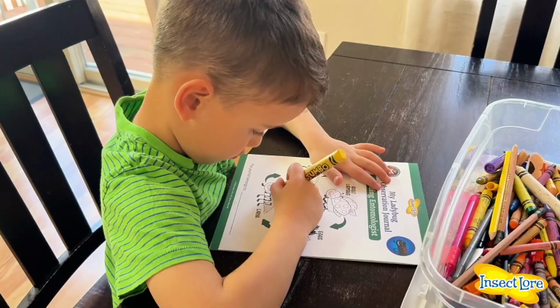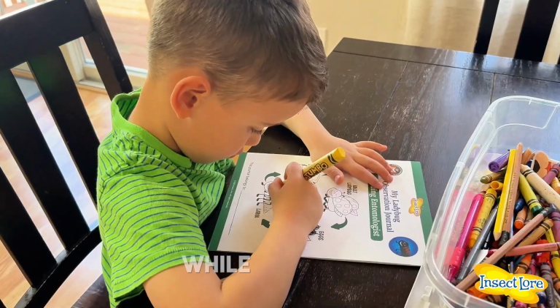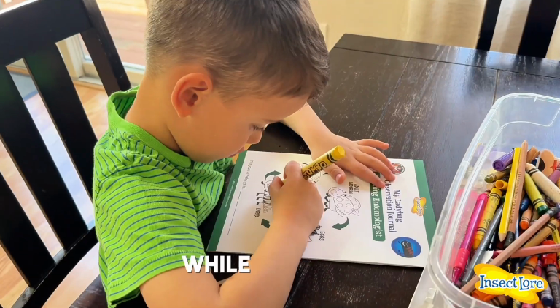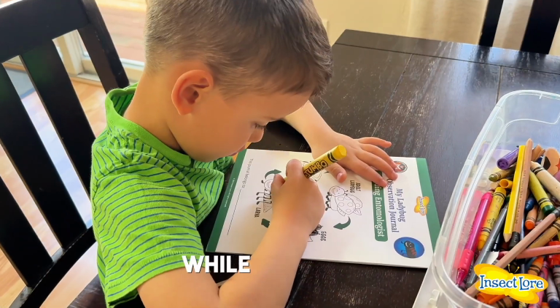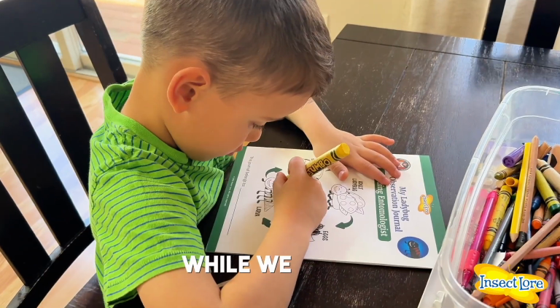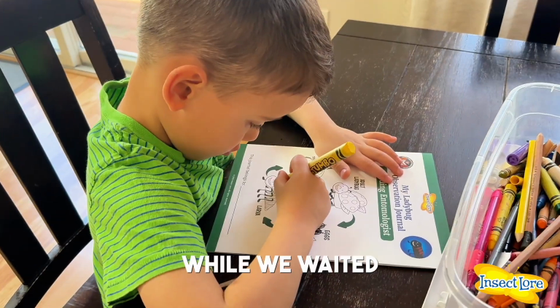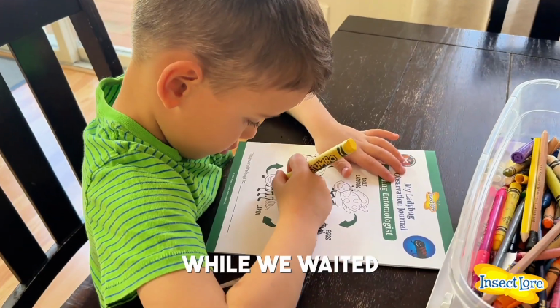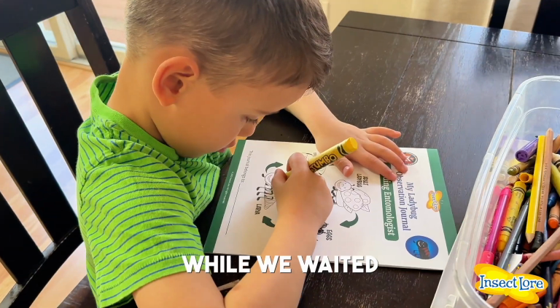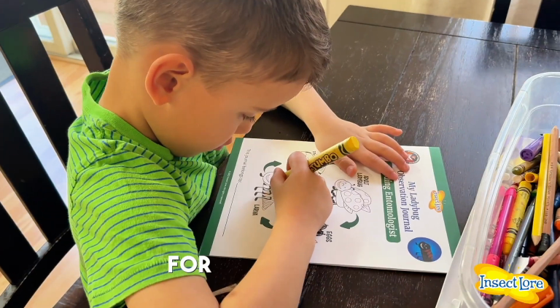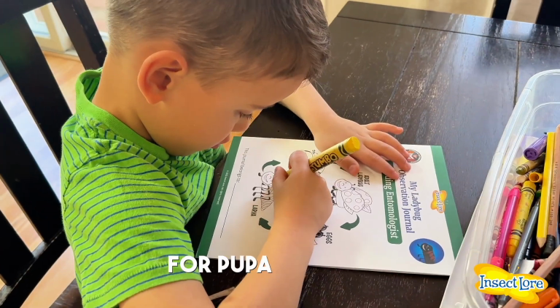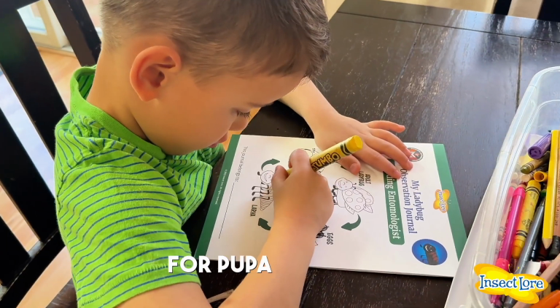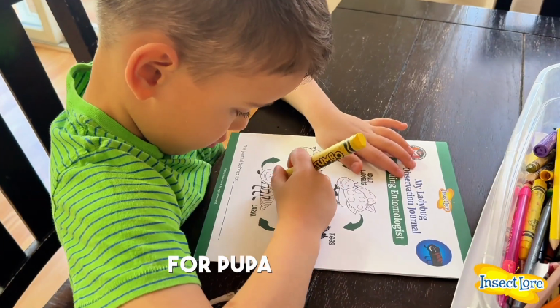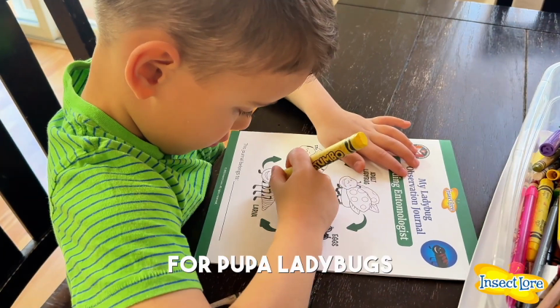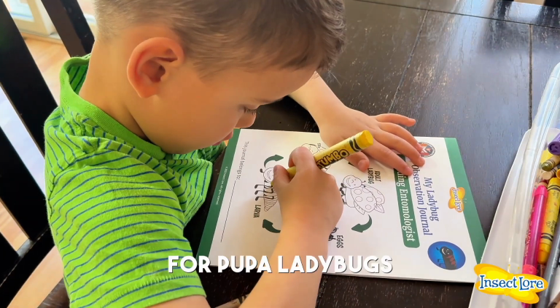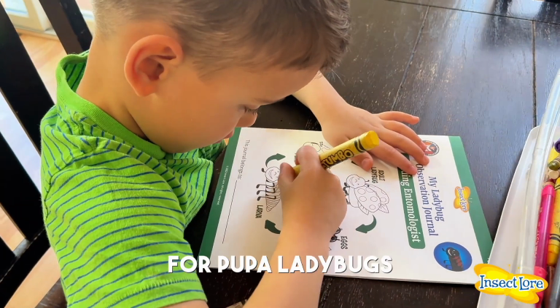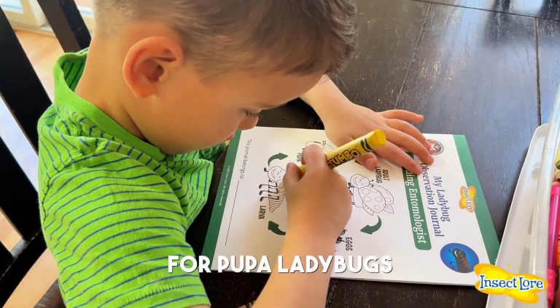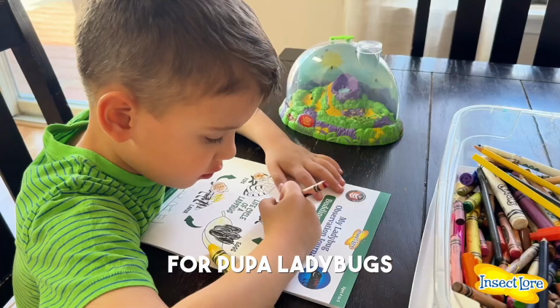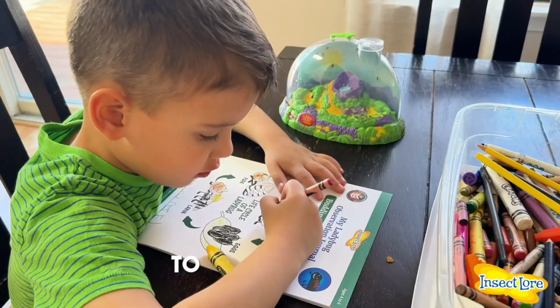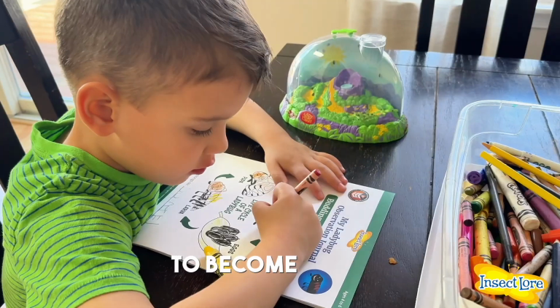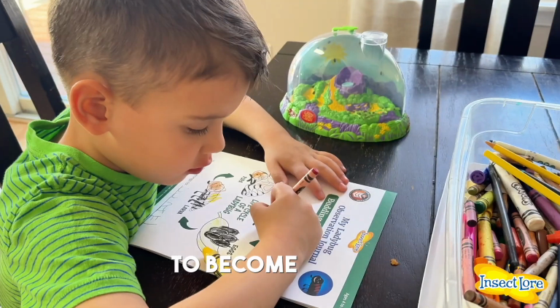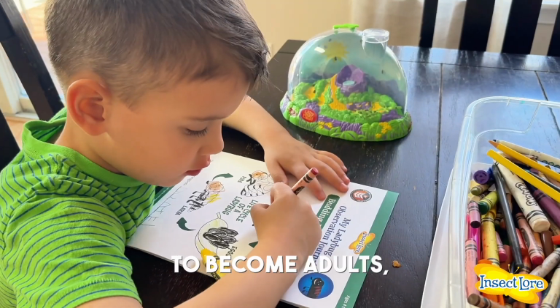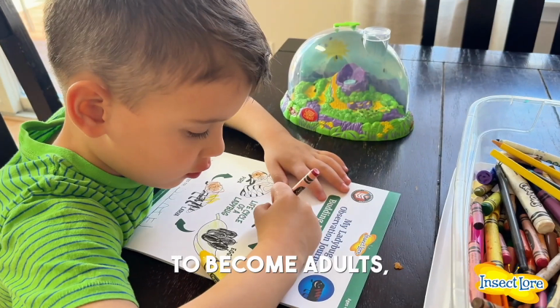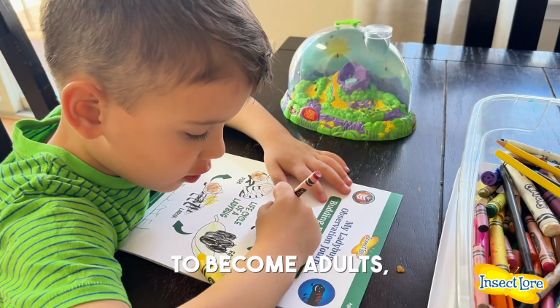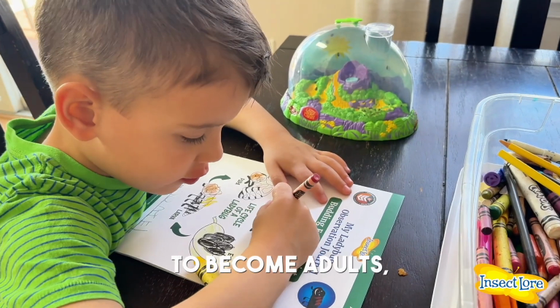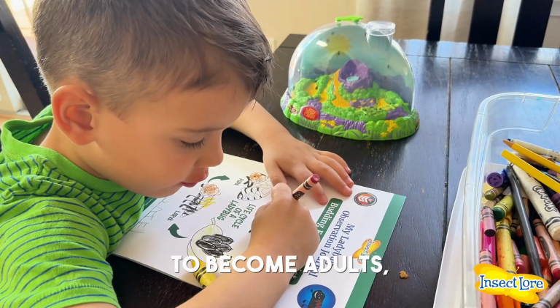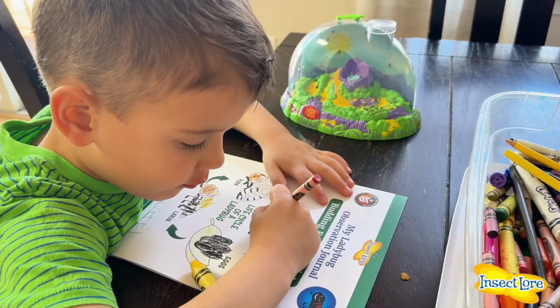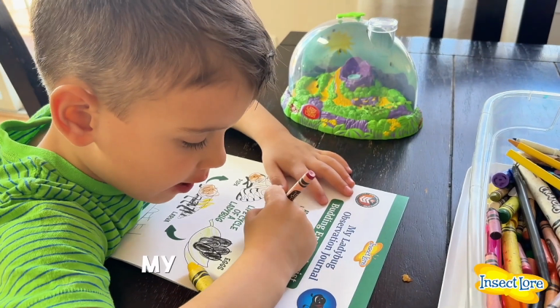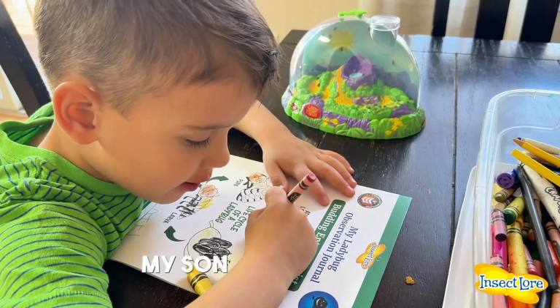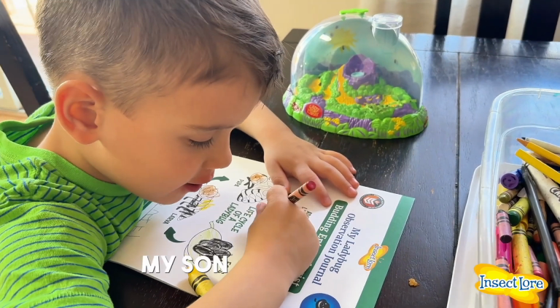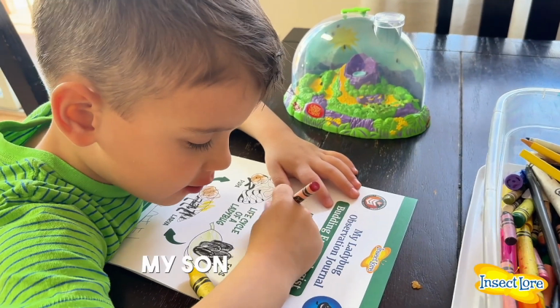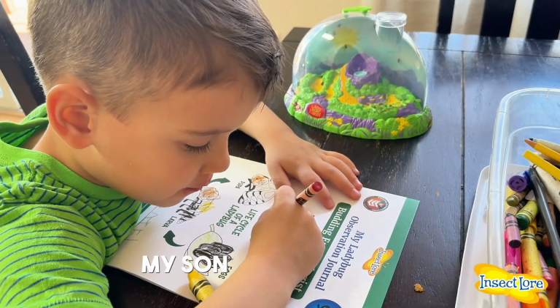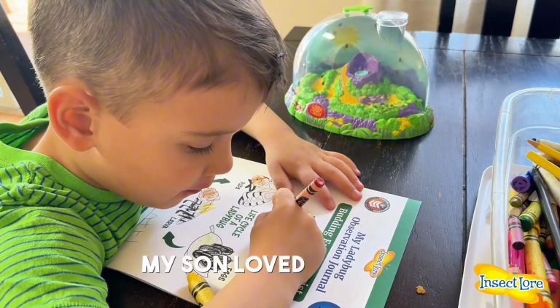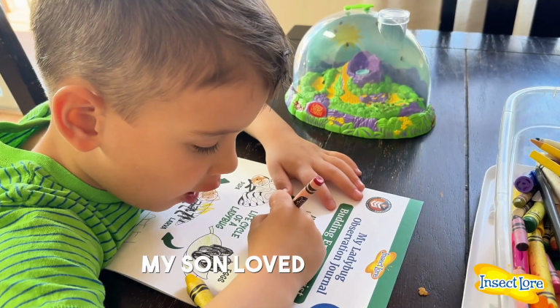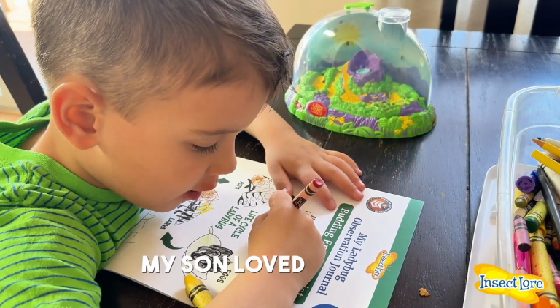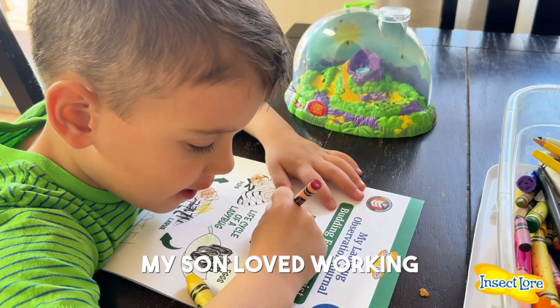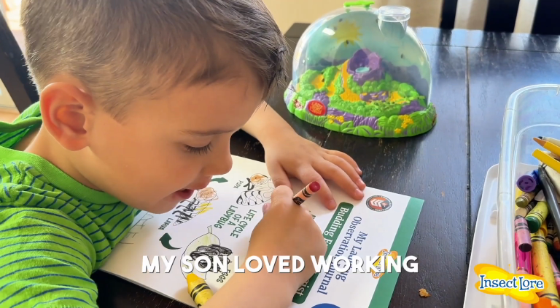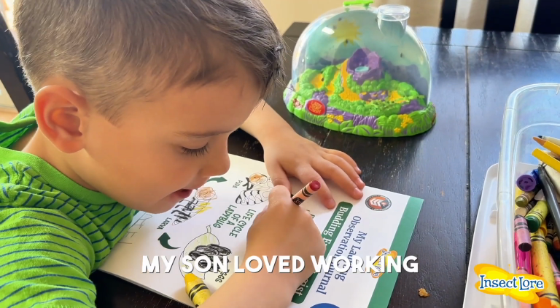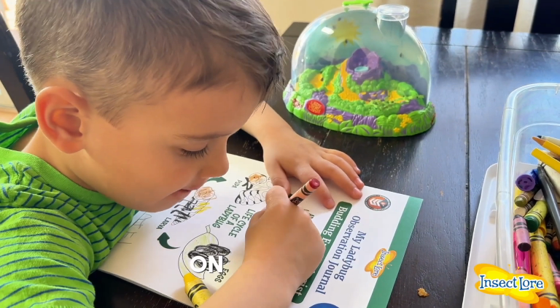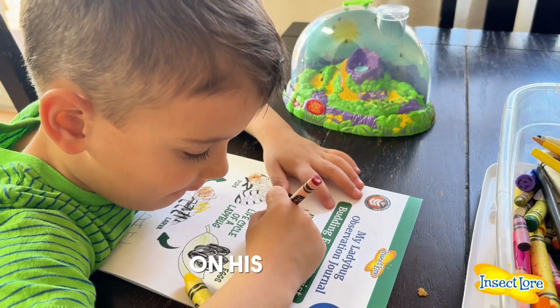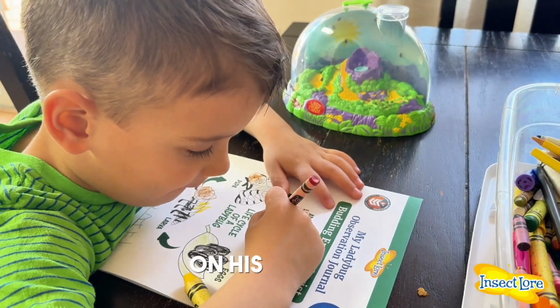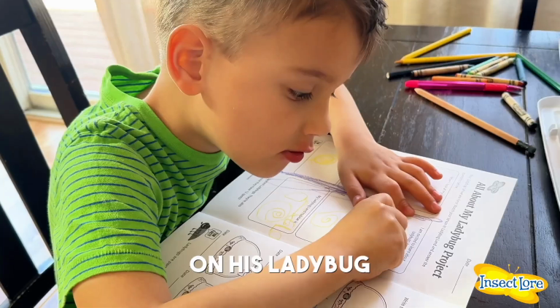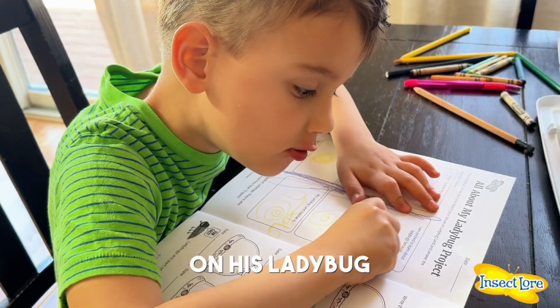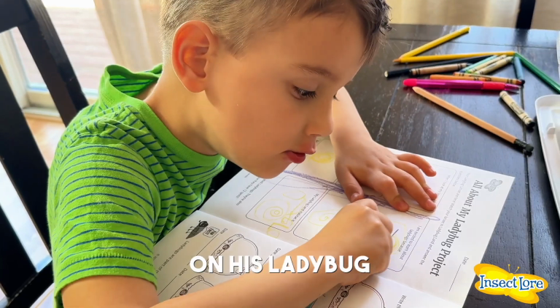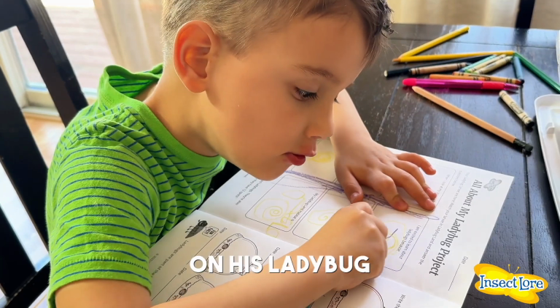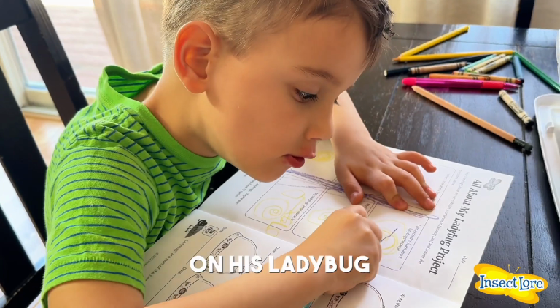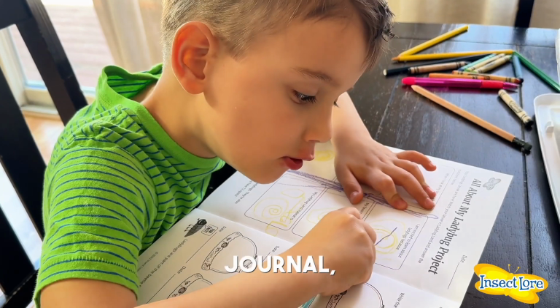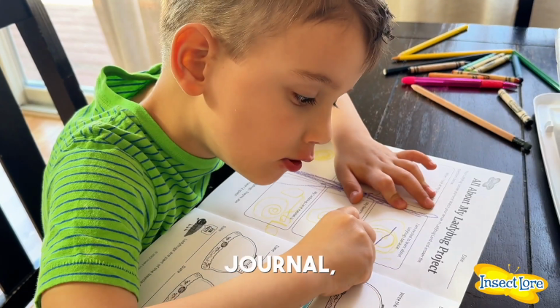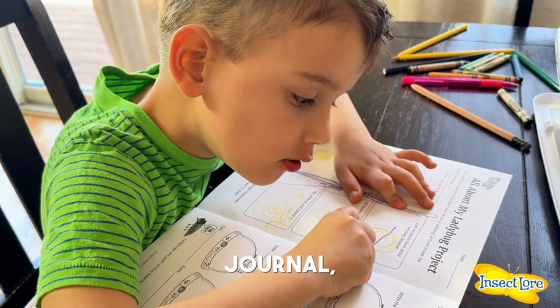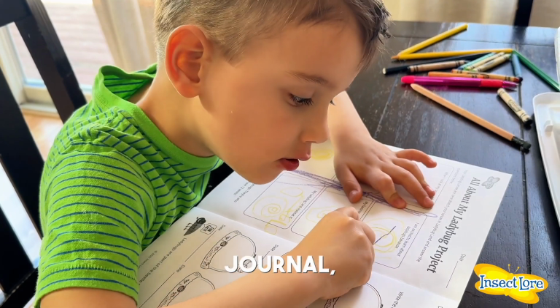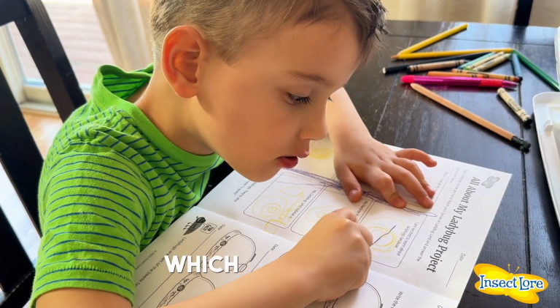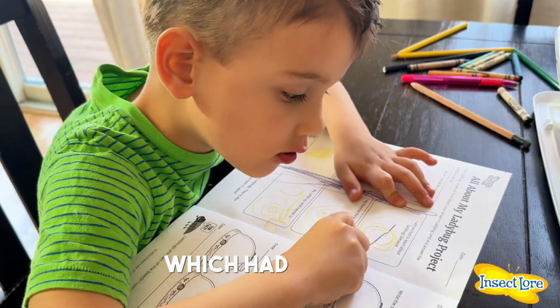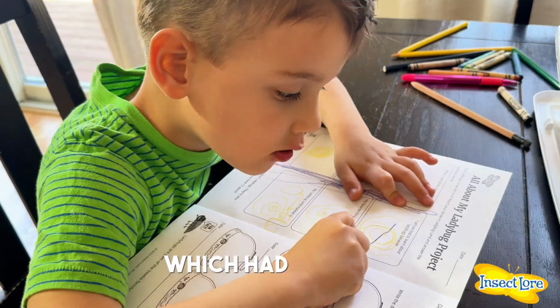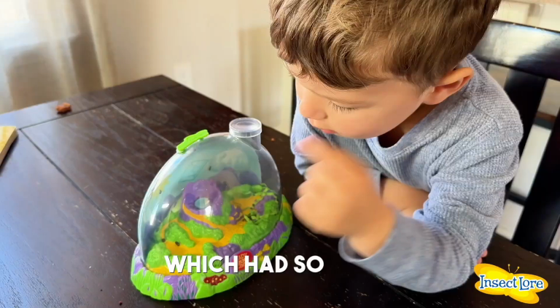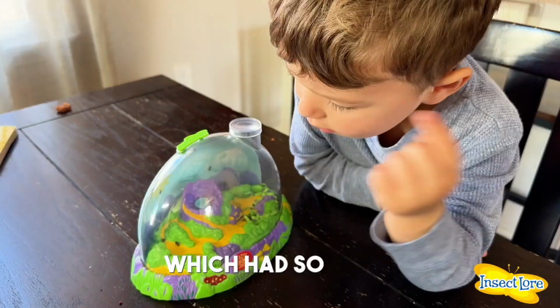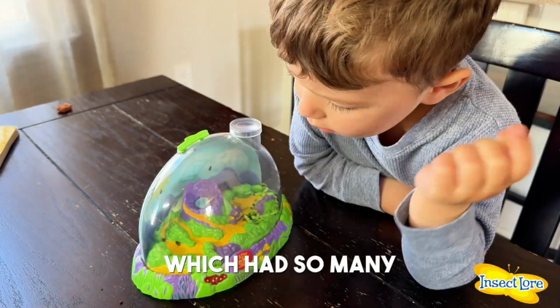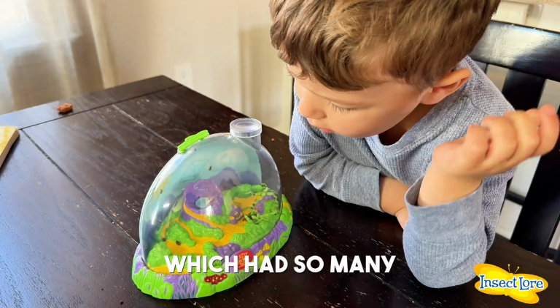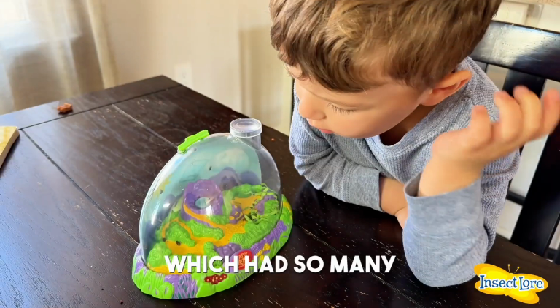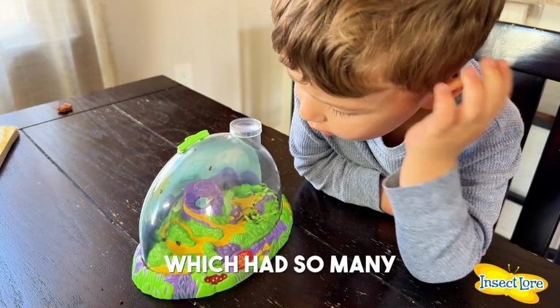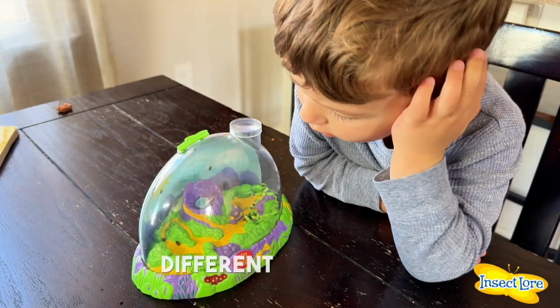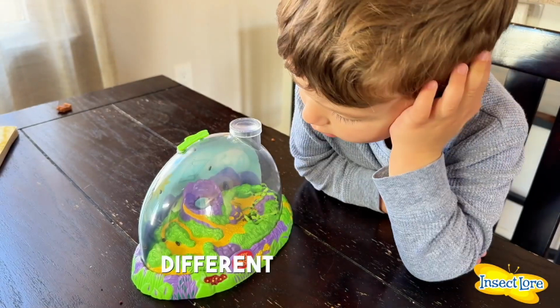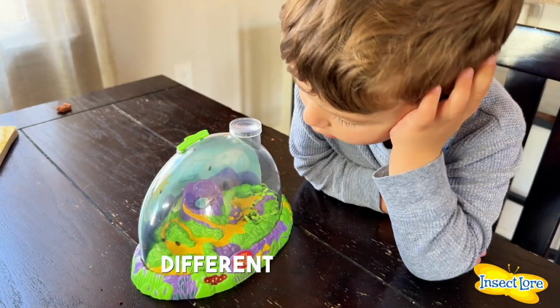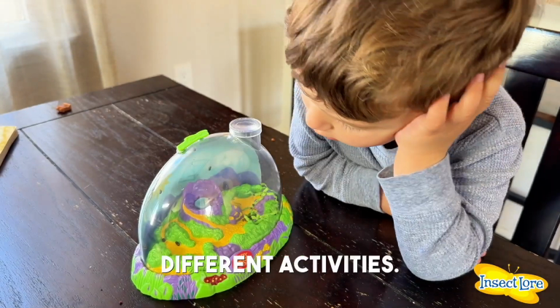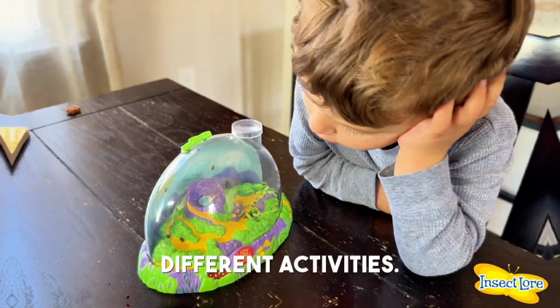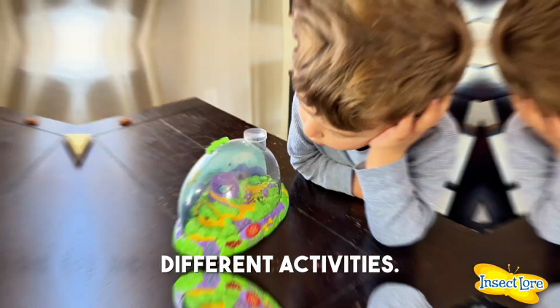While we waited for the pupa ladybugs to become adults, my son loved working on his ladybug journal, which had so many different activities.